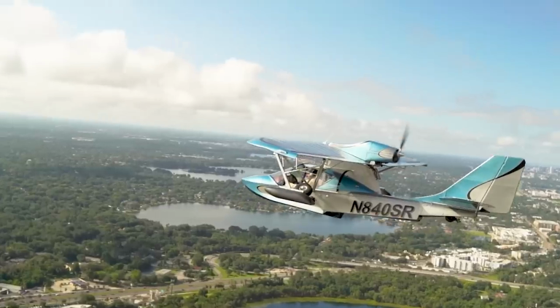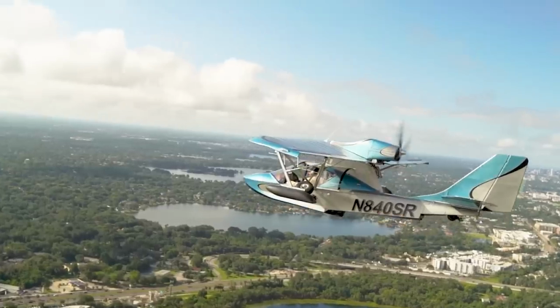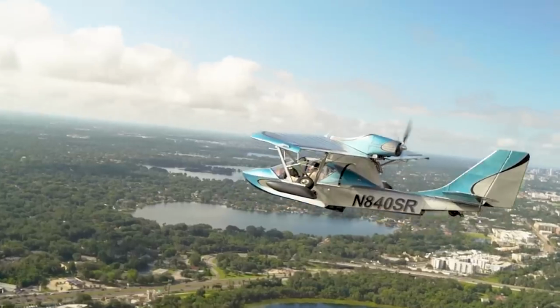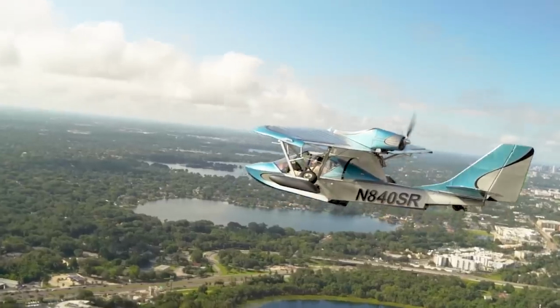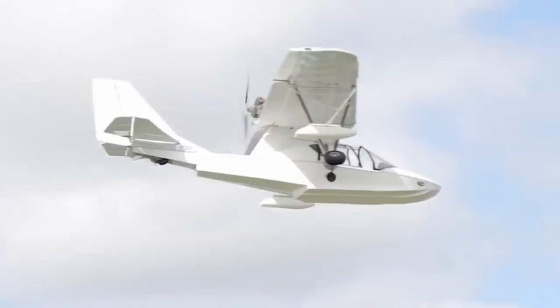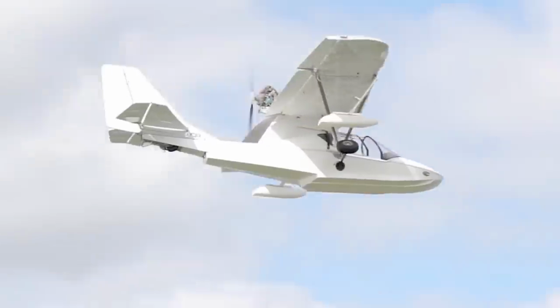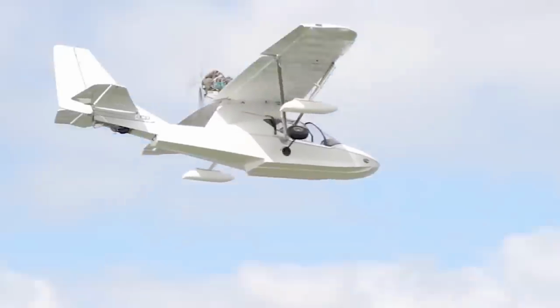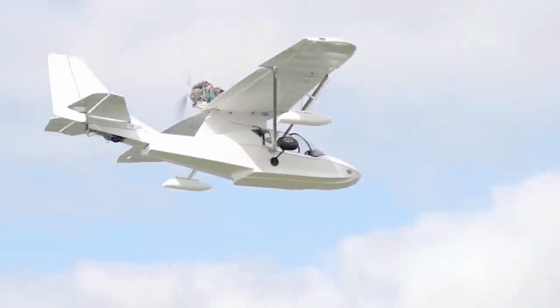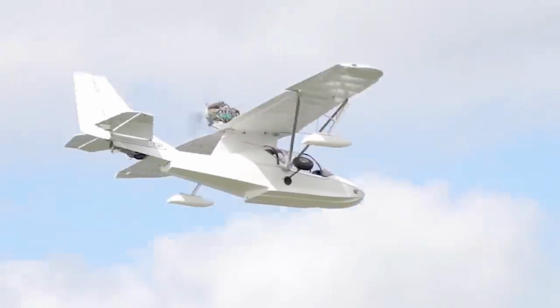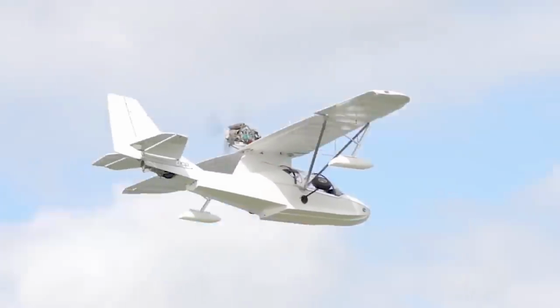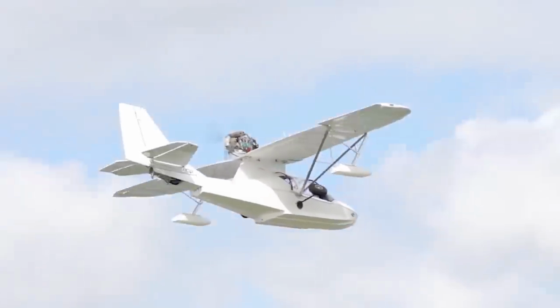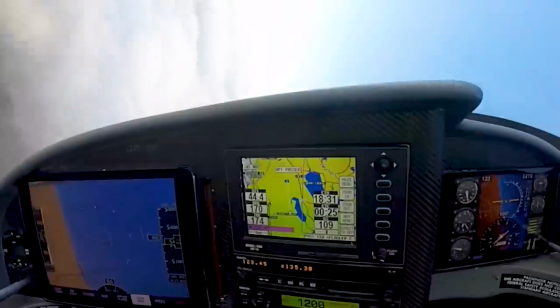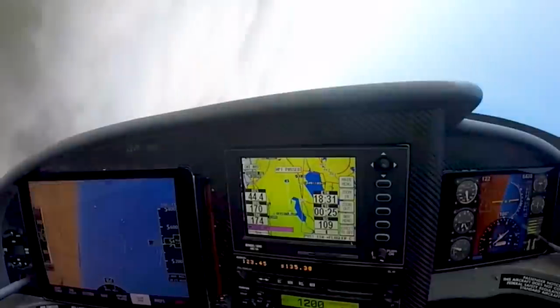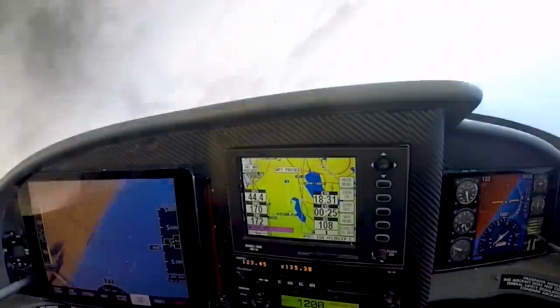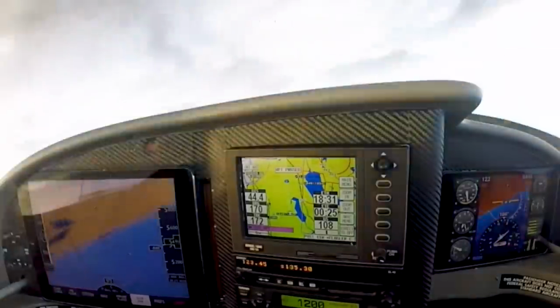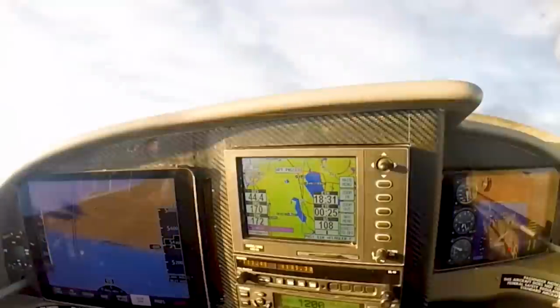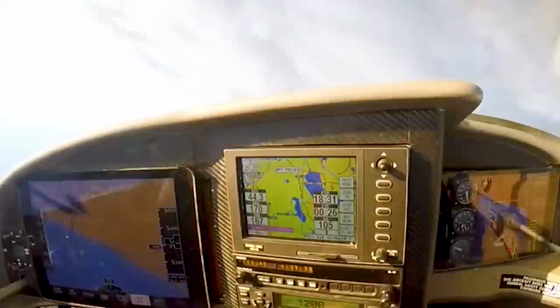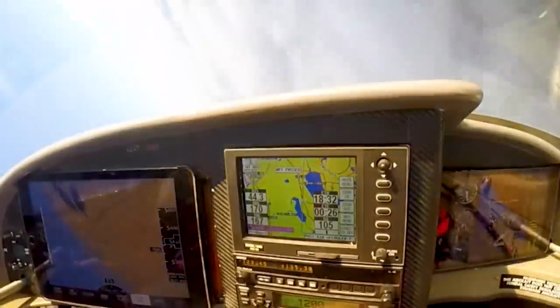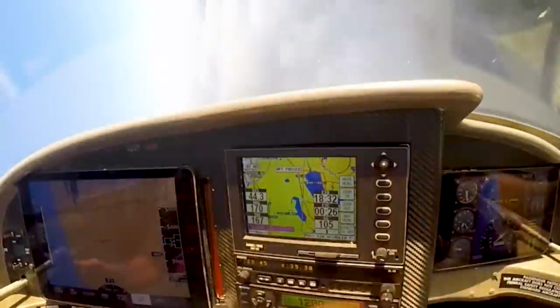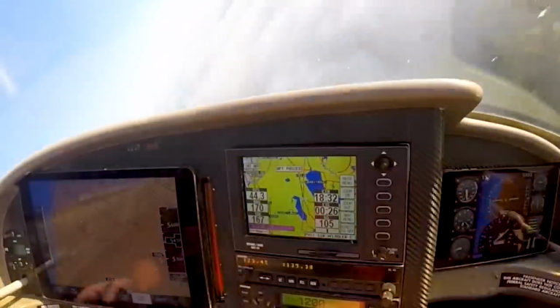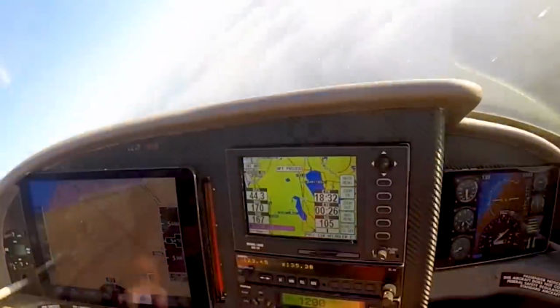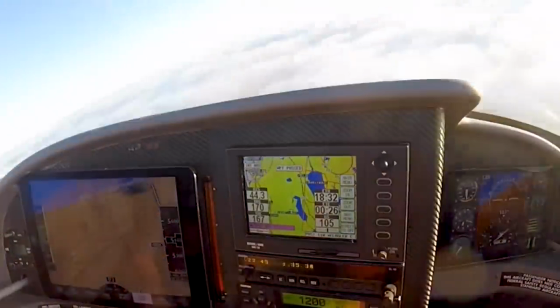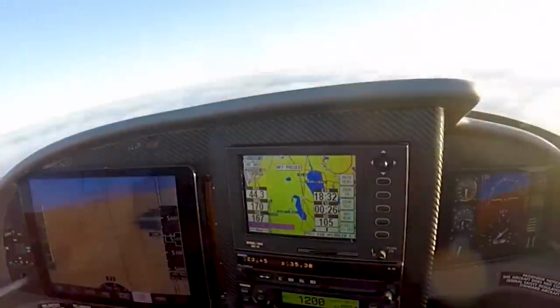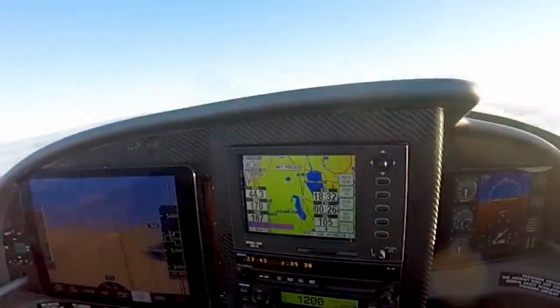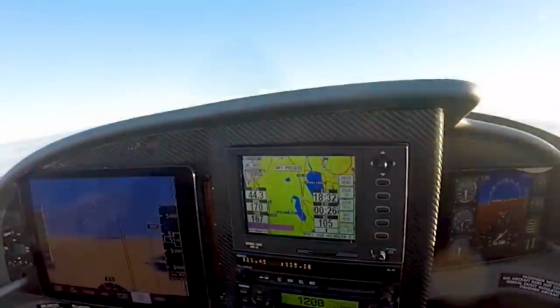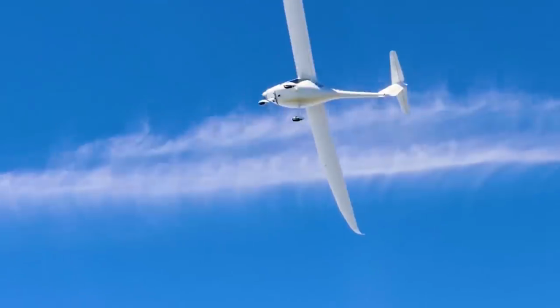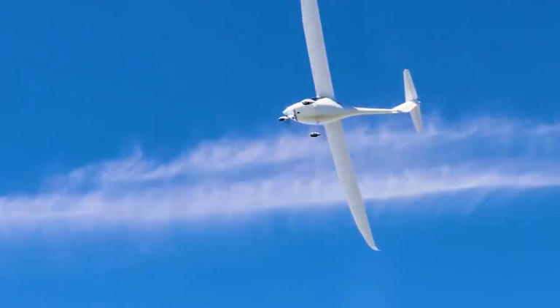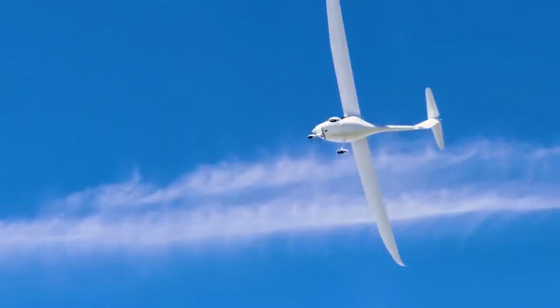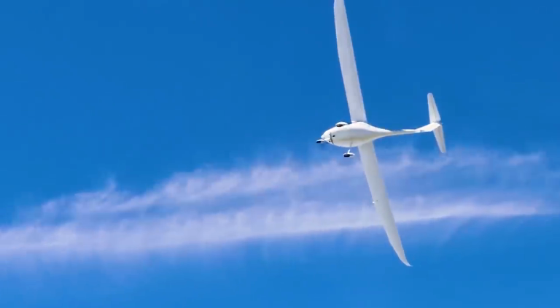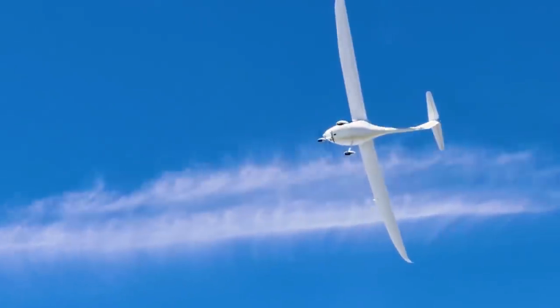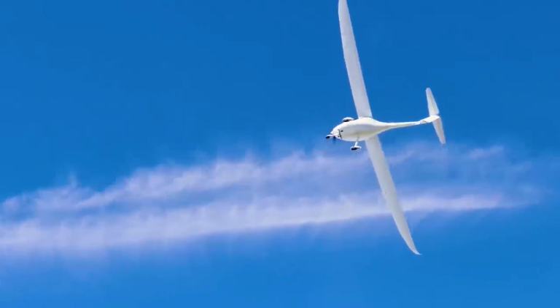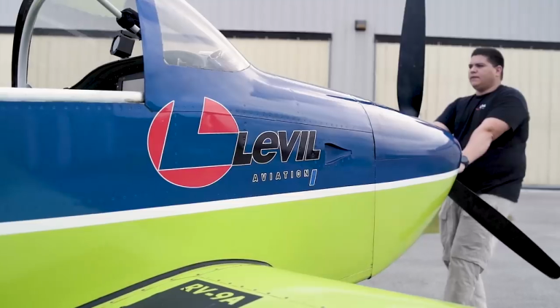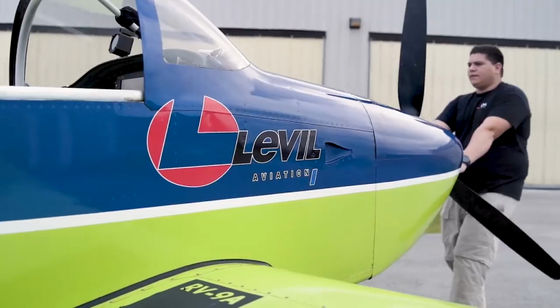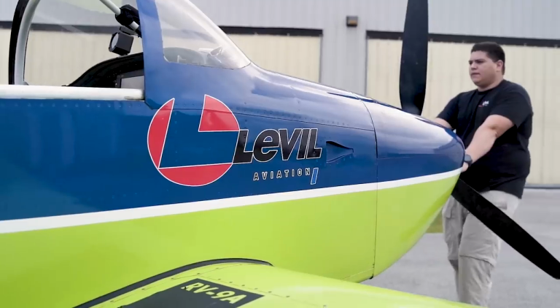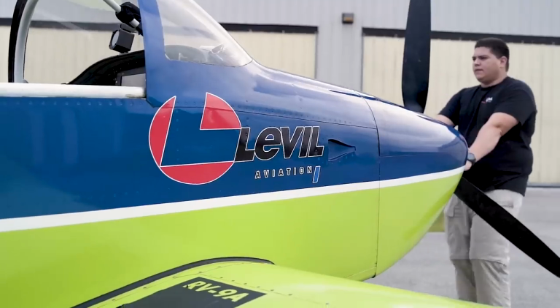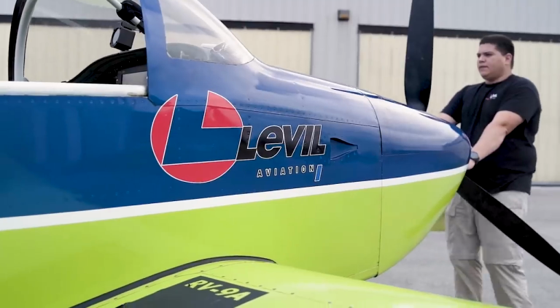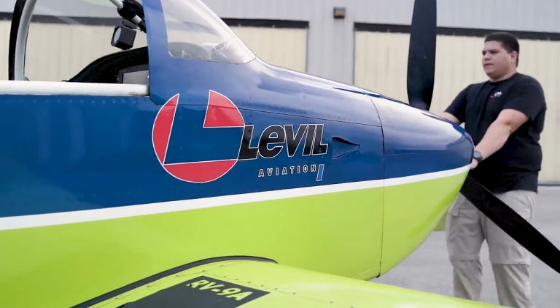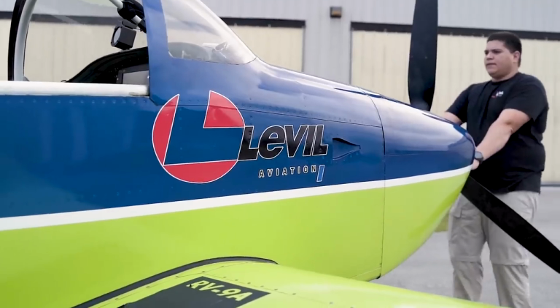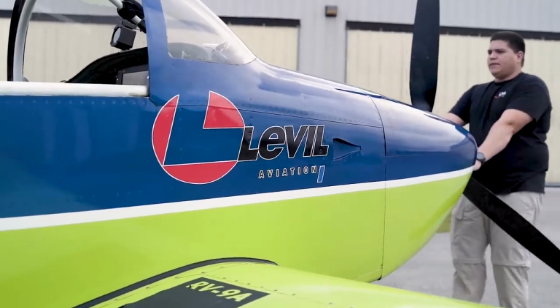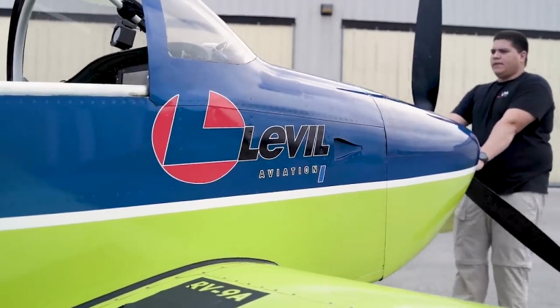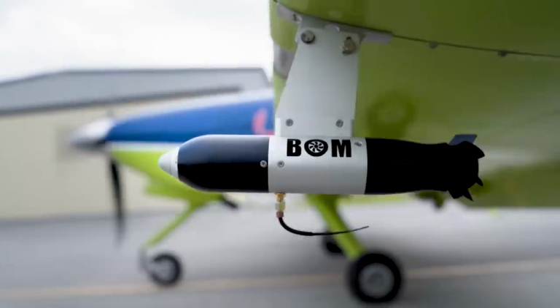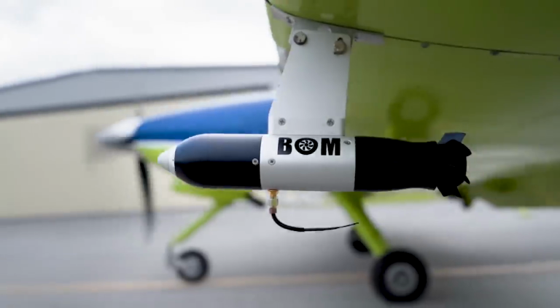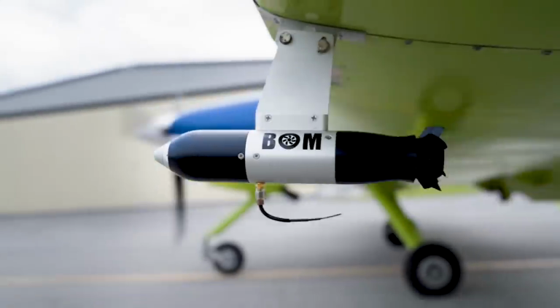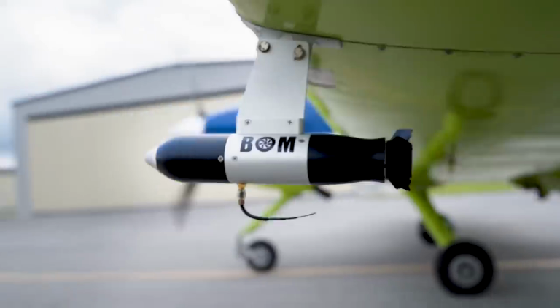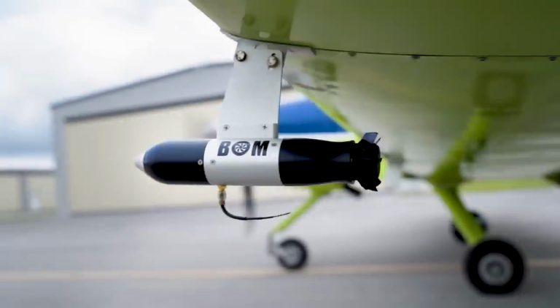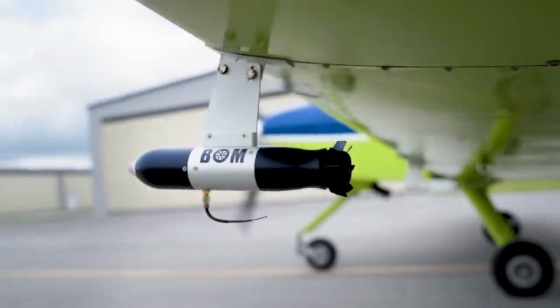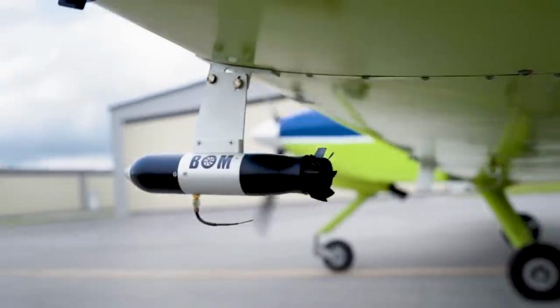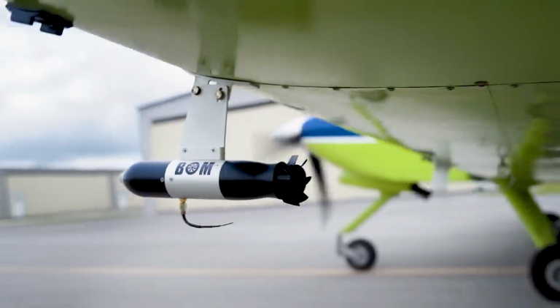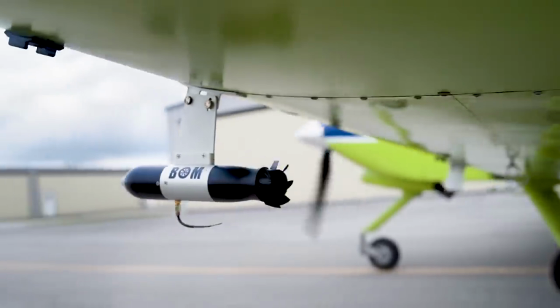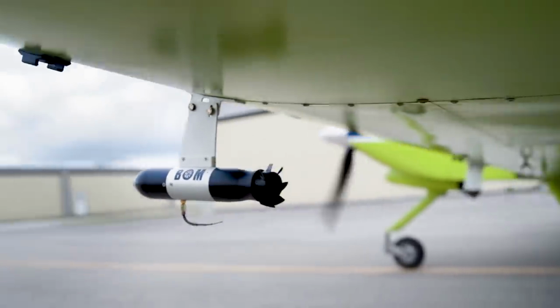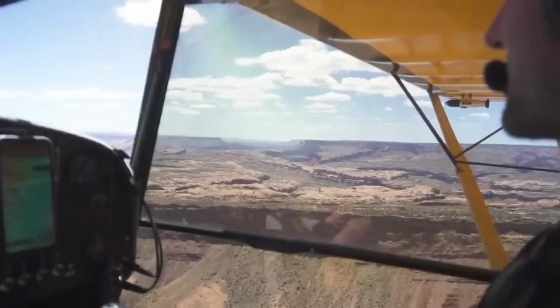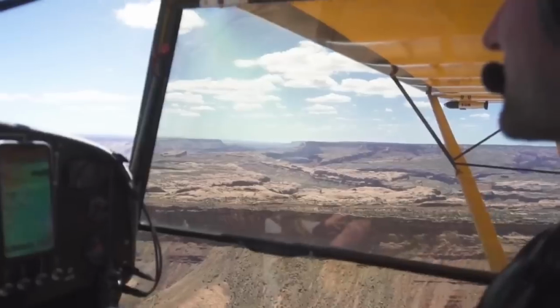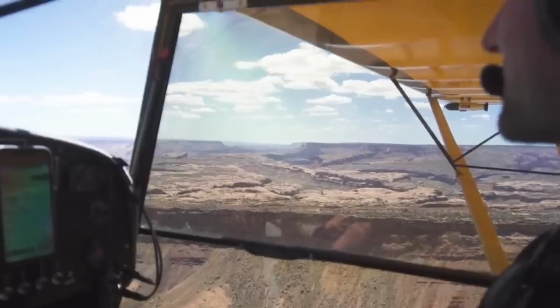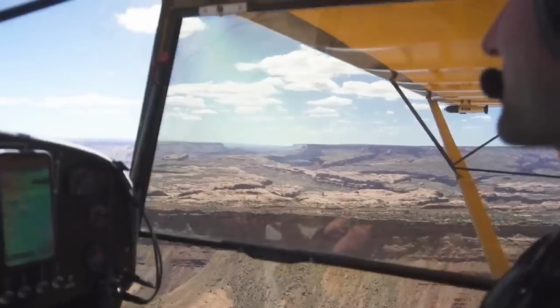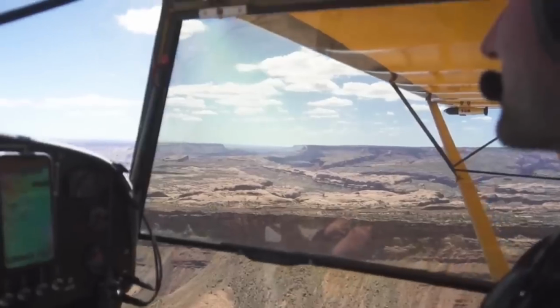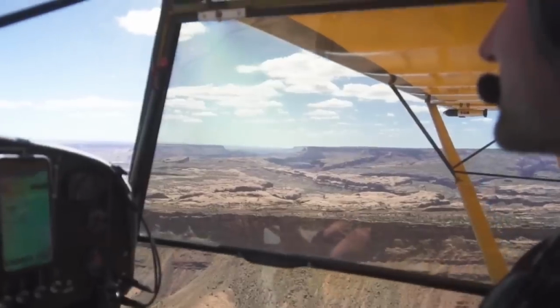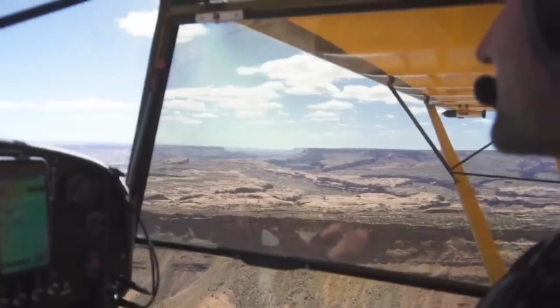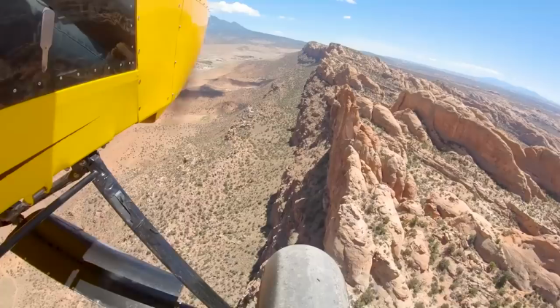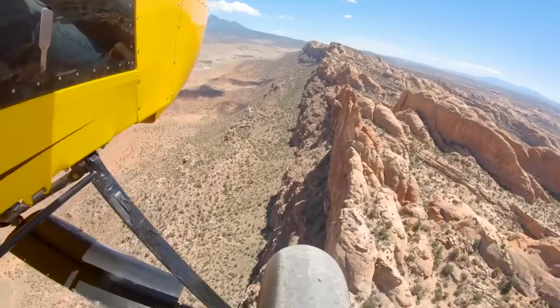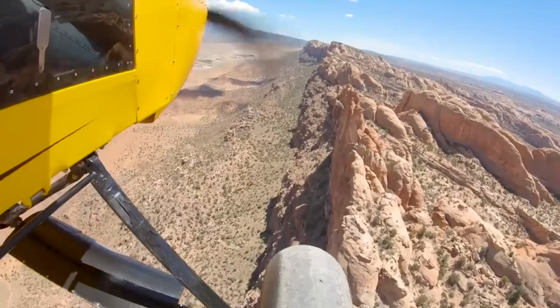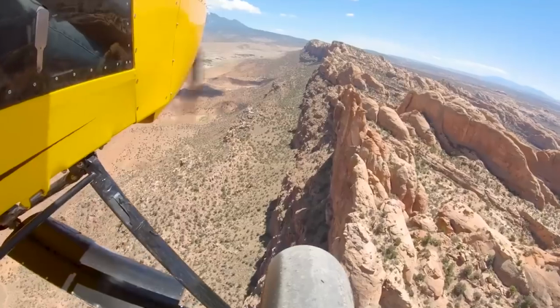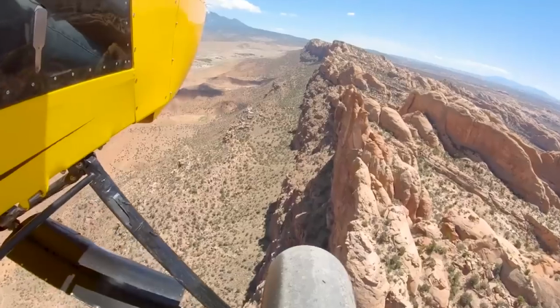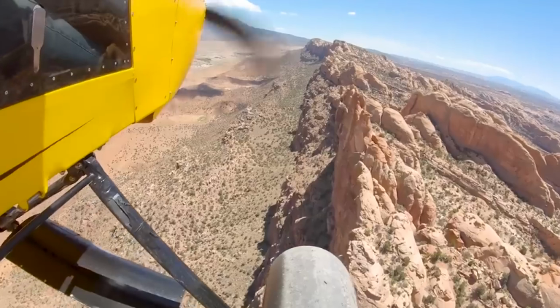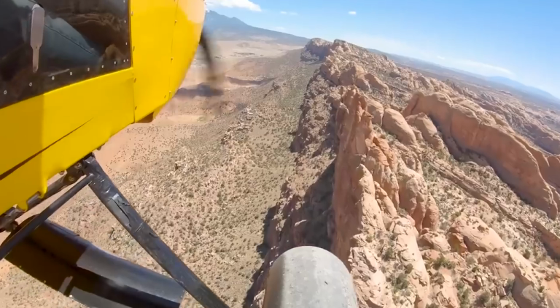Sanford Ground, Skyhawk 739er Foxtrot Yankee at Spot 8 with information Quebec. We would like to taxi to 9R for closed traffic.